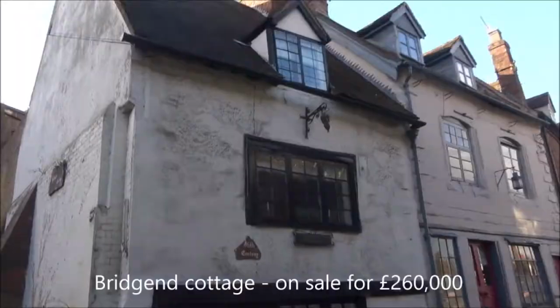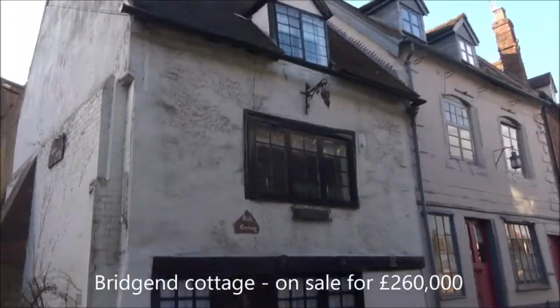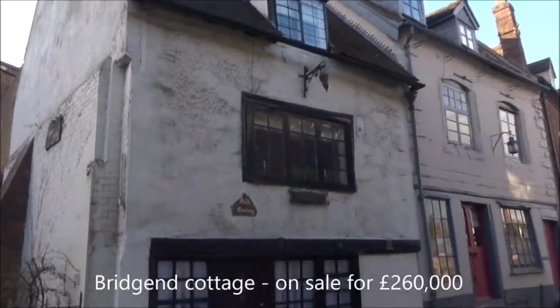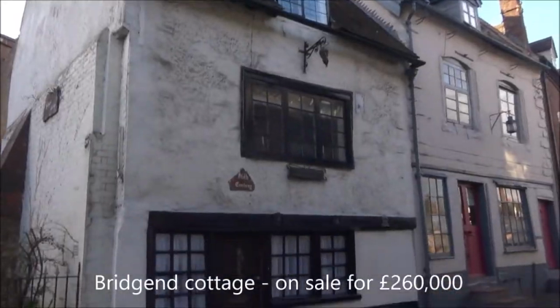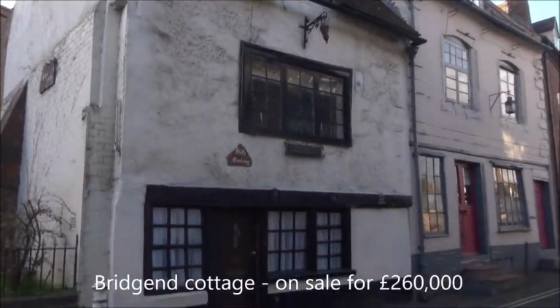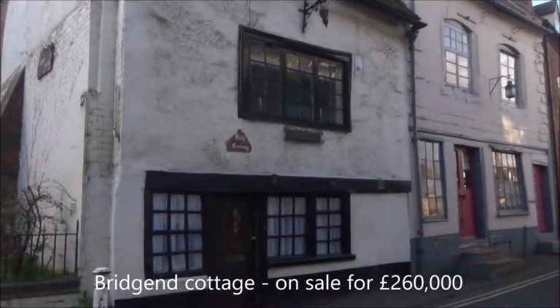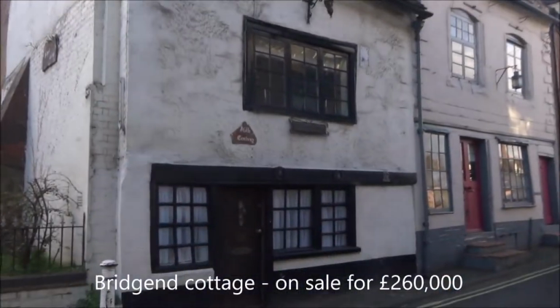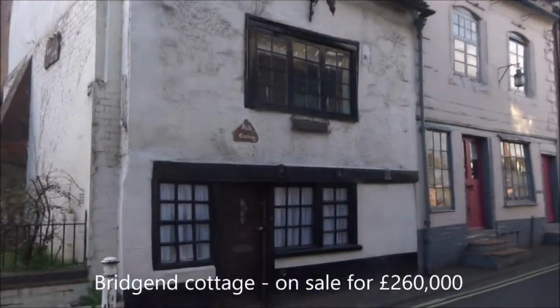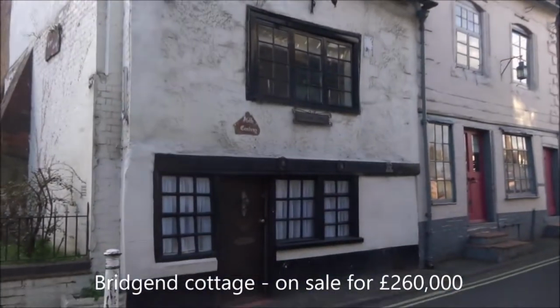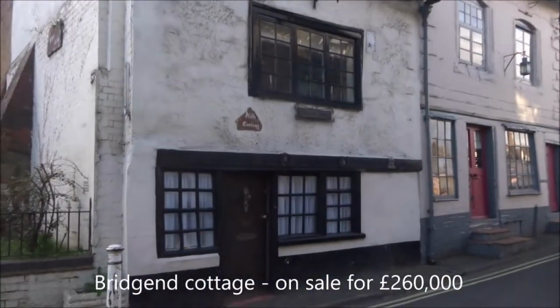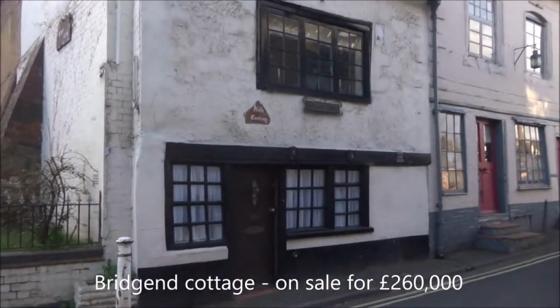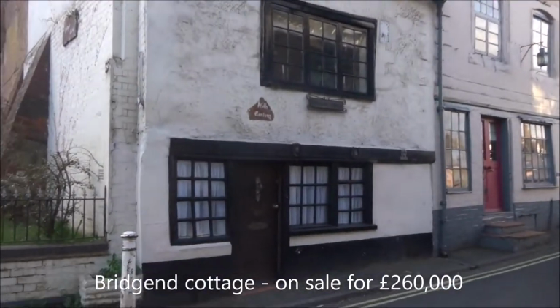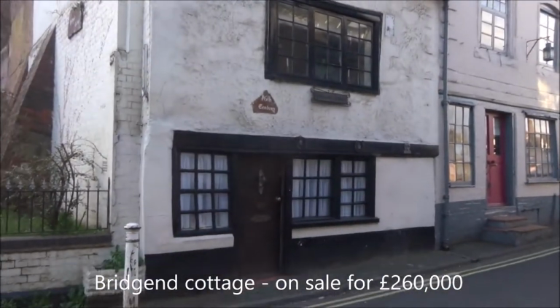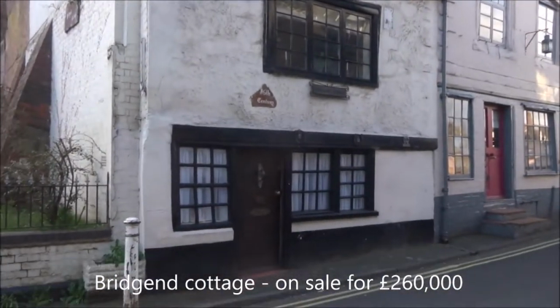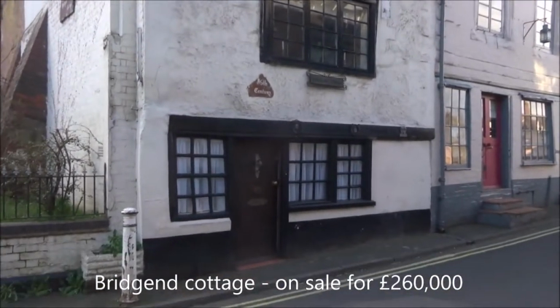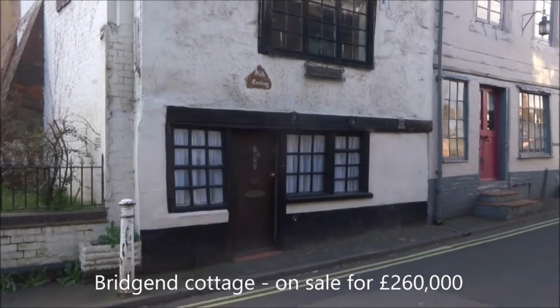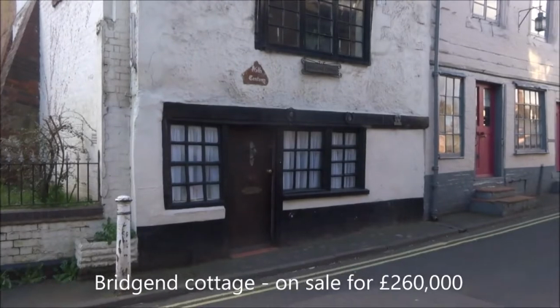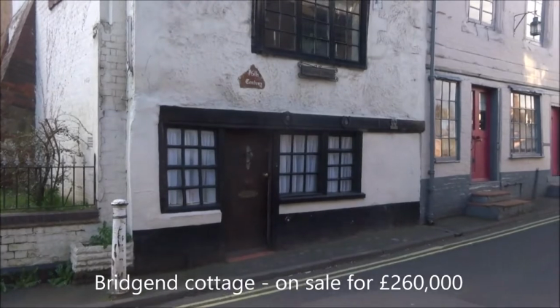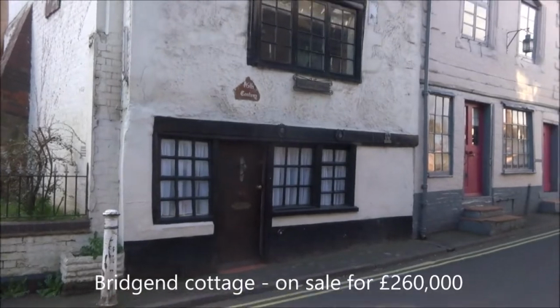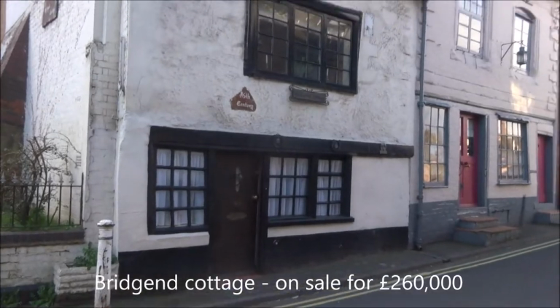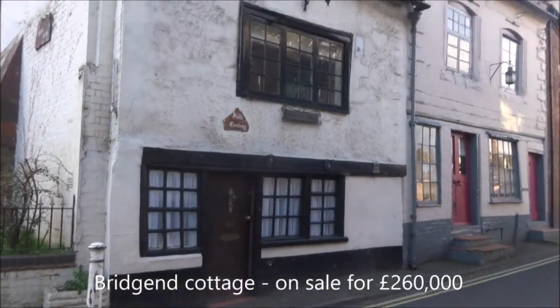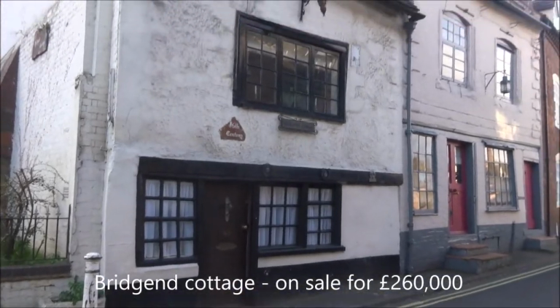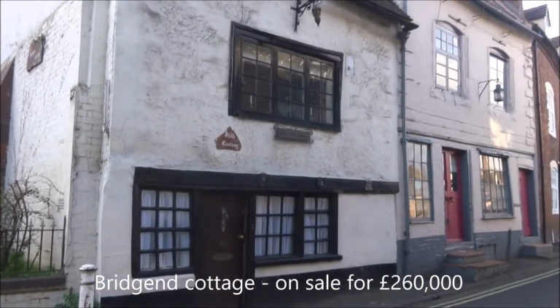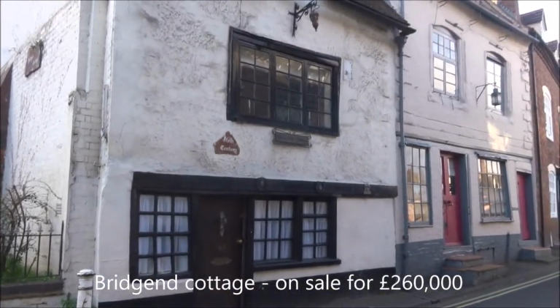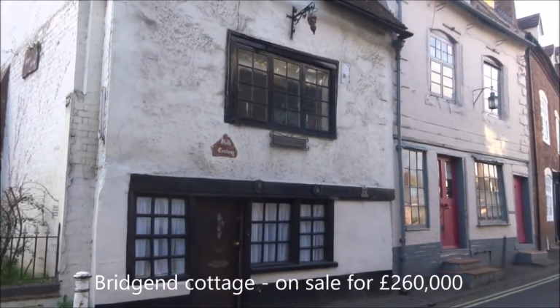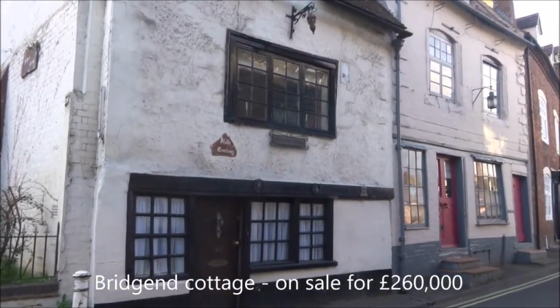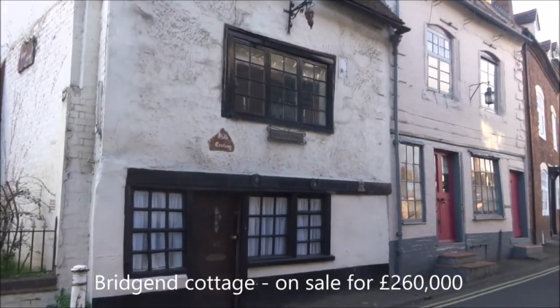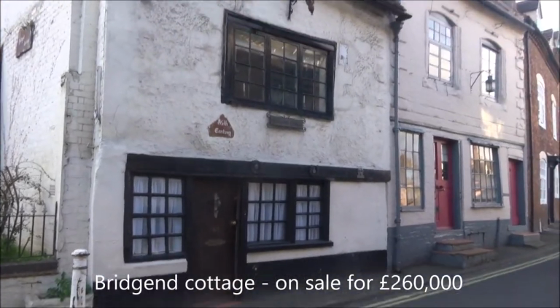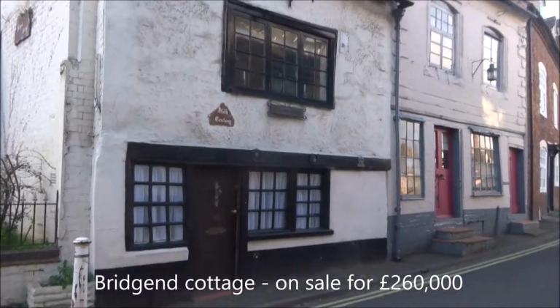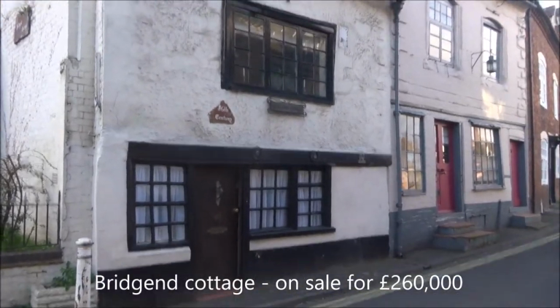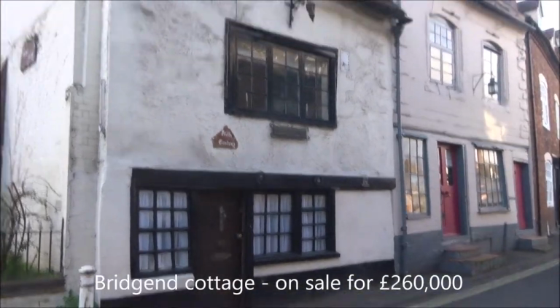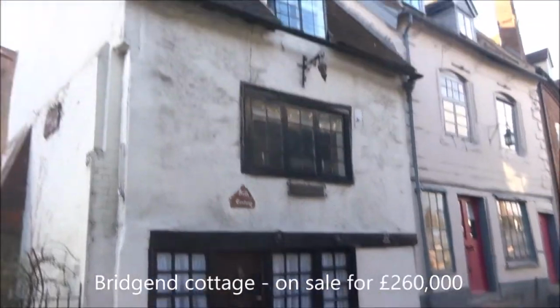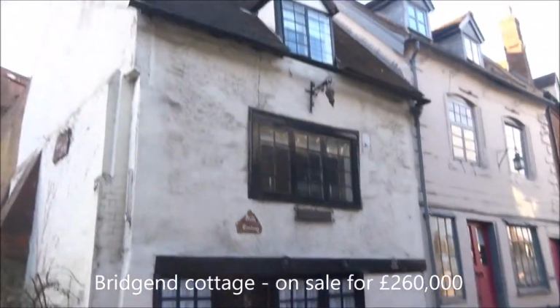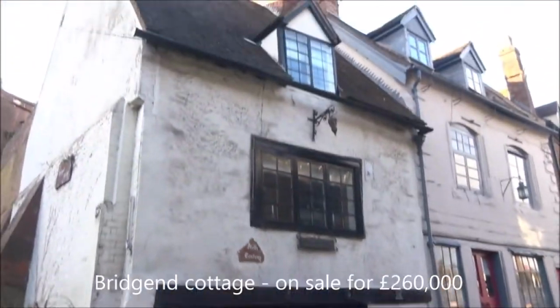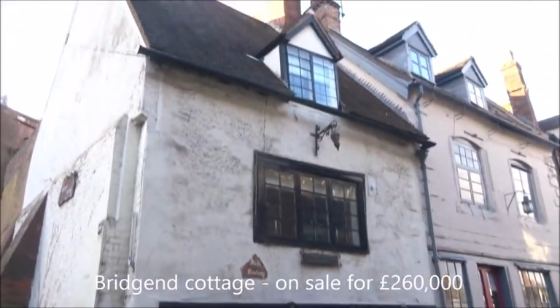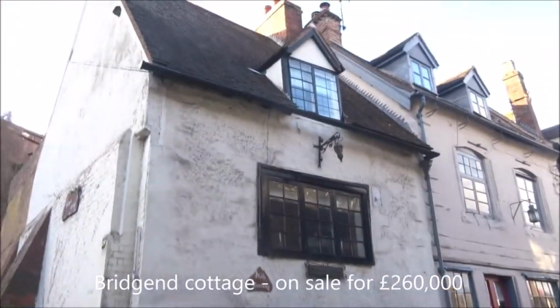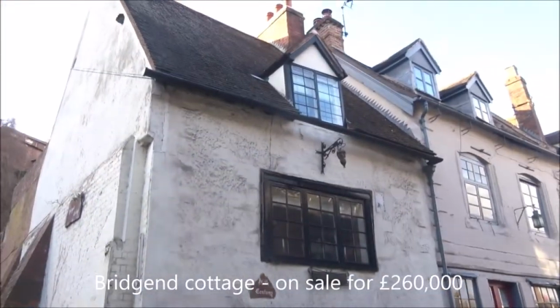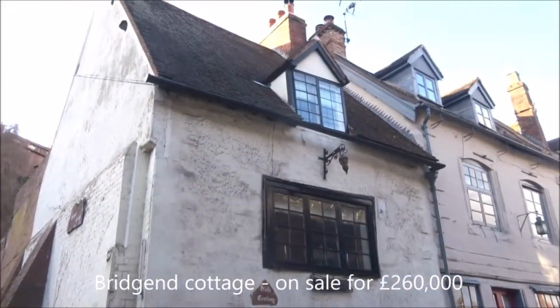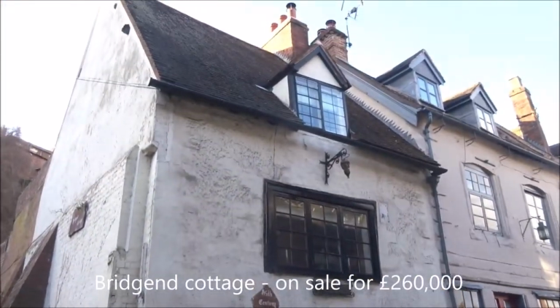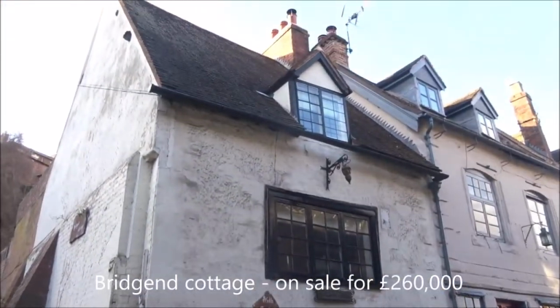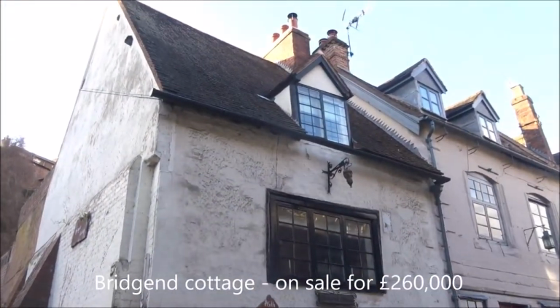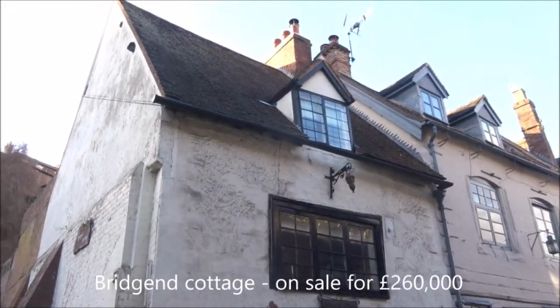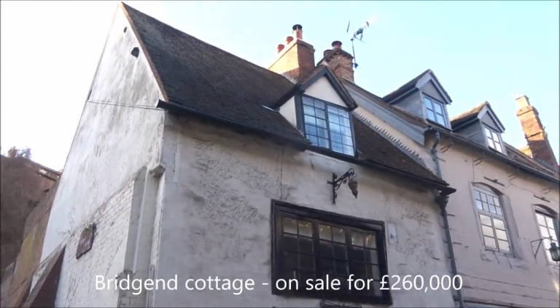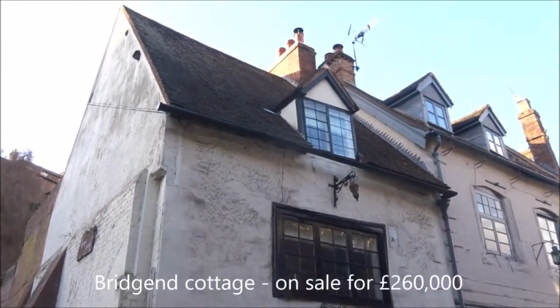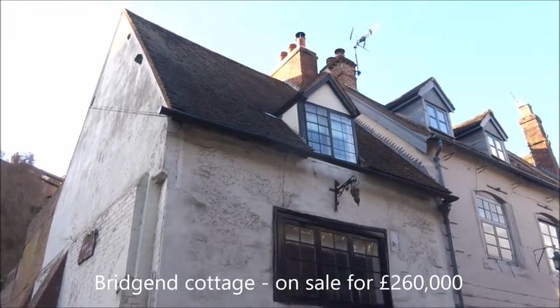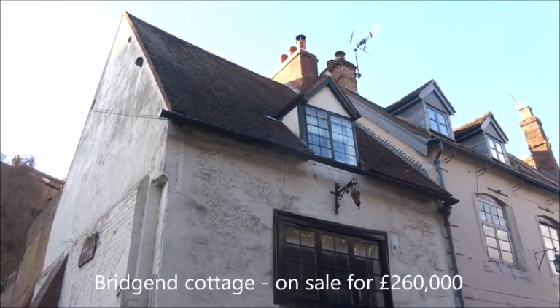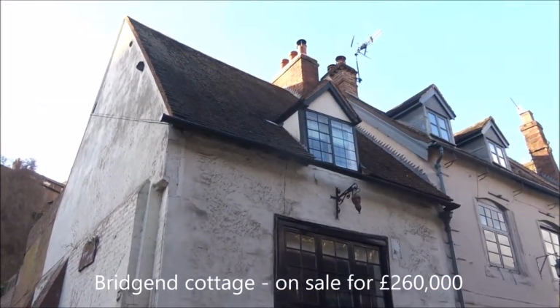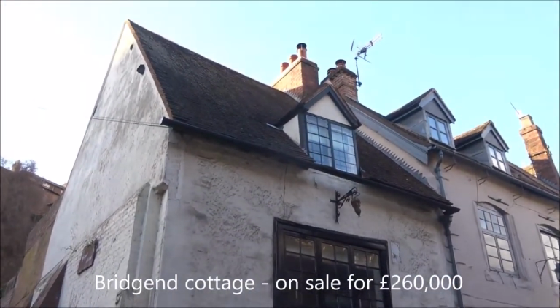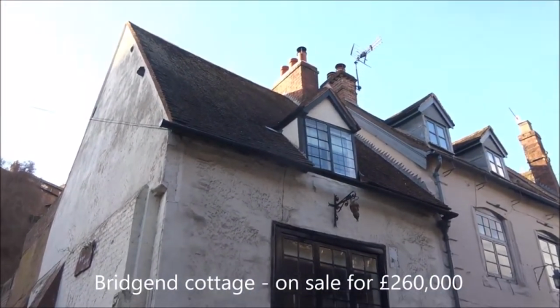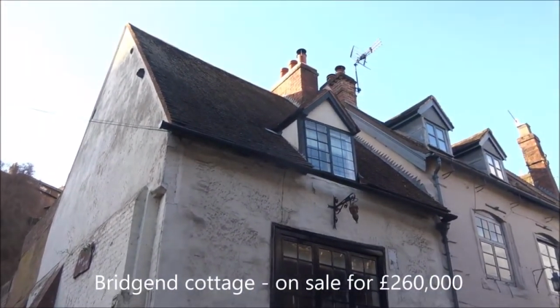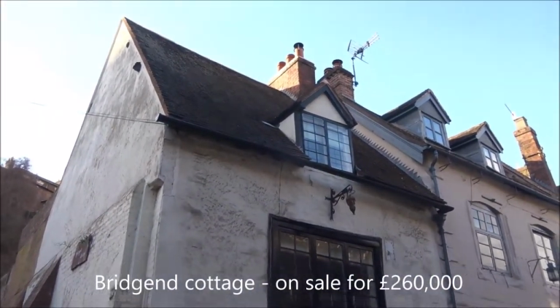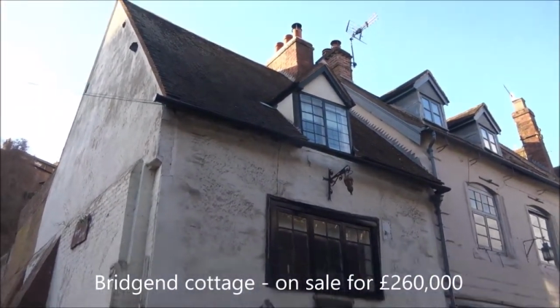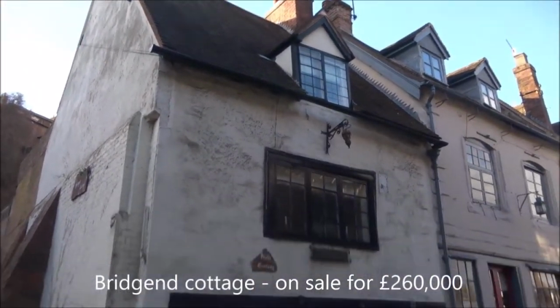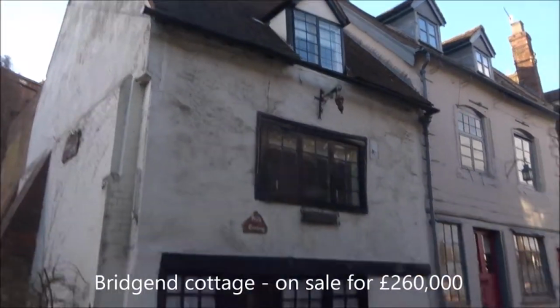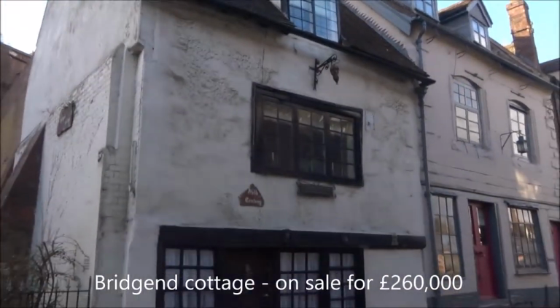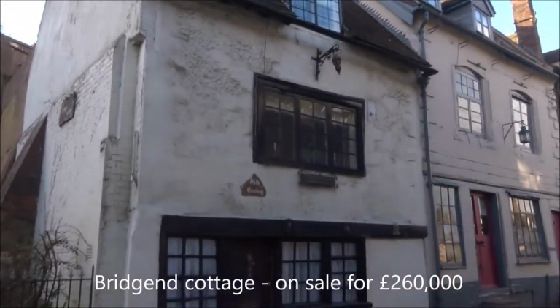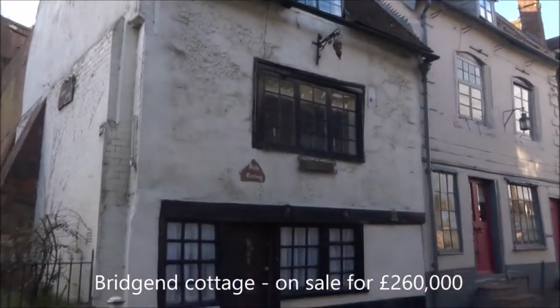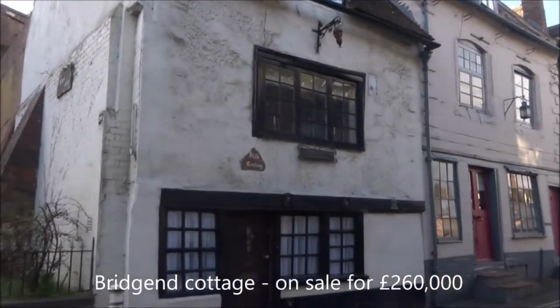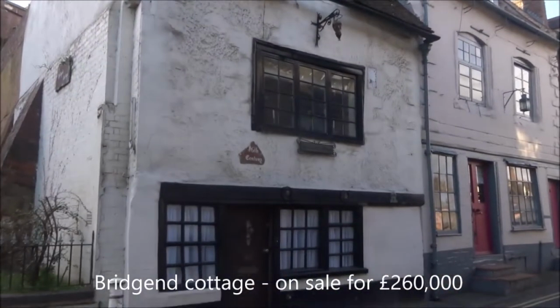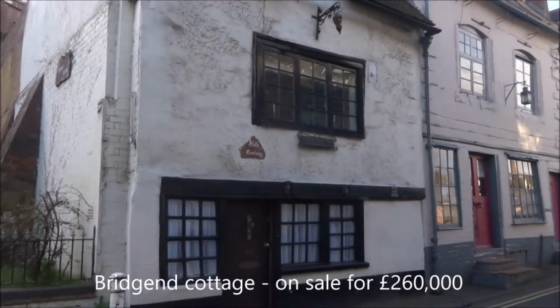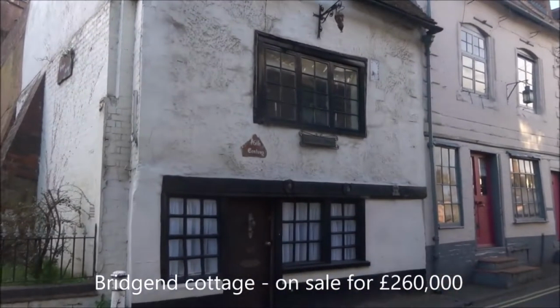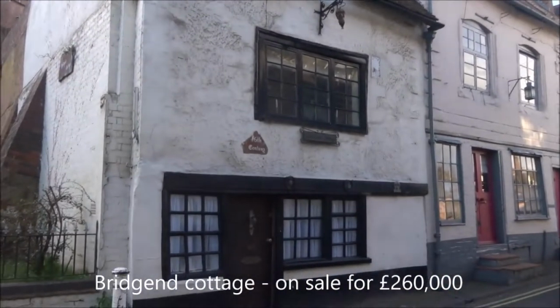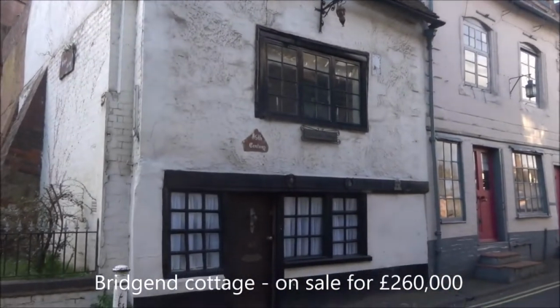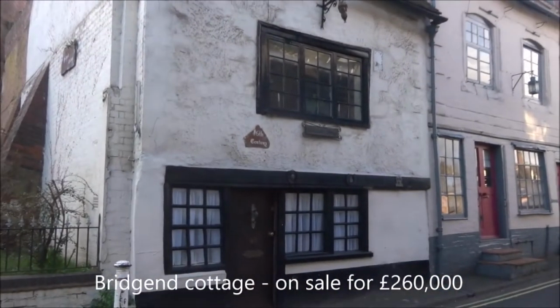That's a 16th century house — it might be the oldest house in Bridgnorth. Bridge End Cottage.